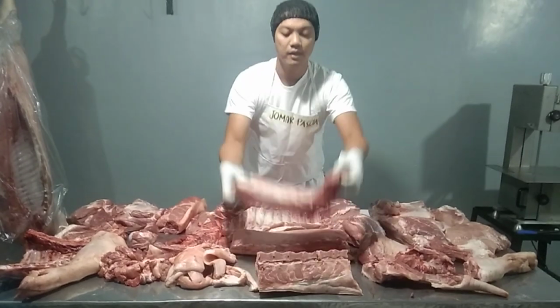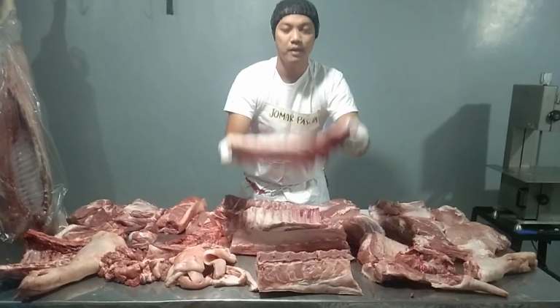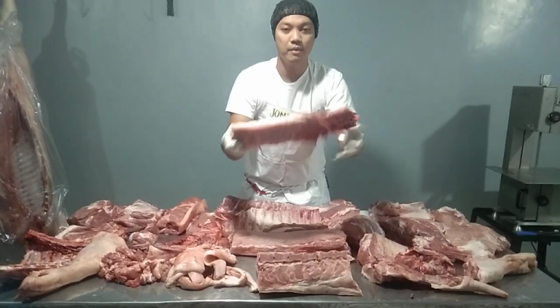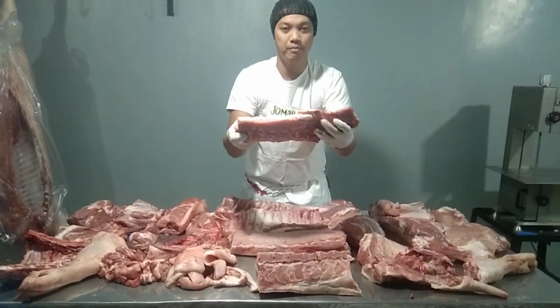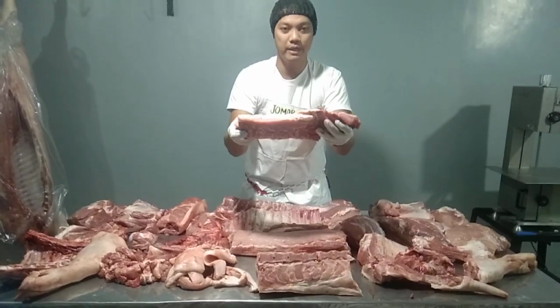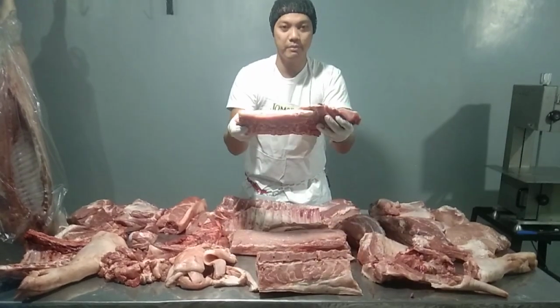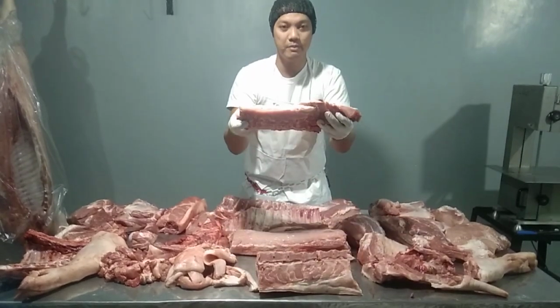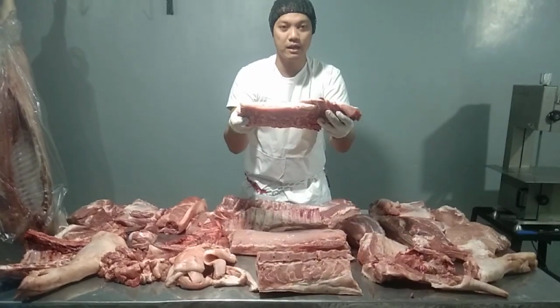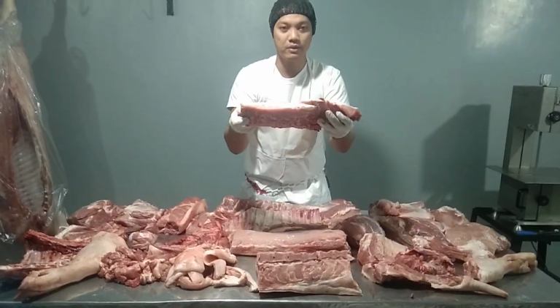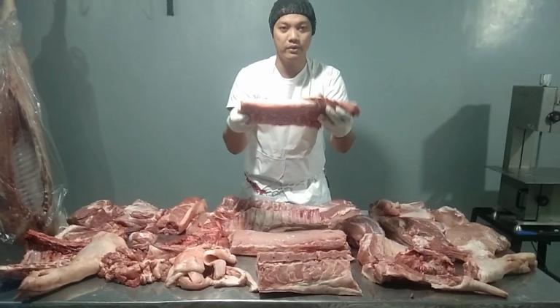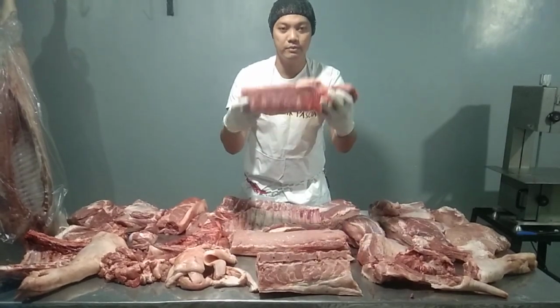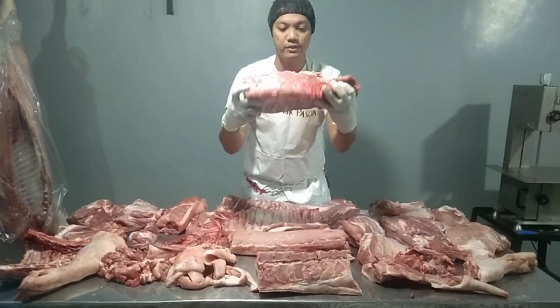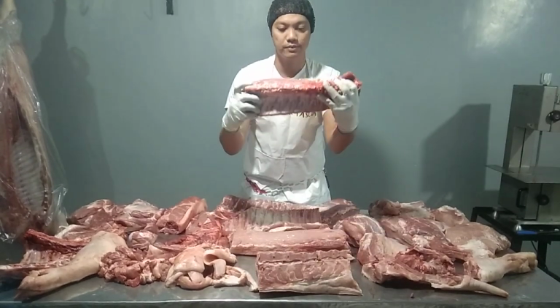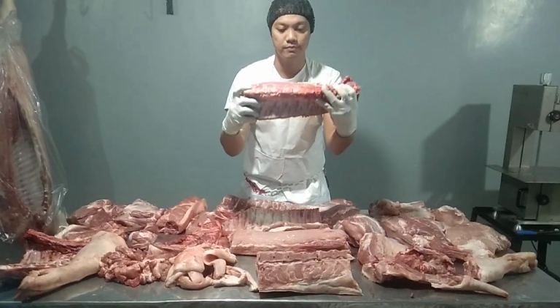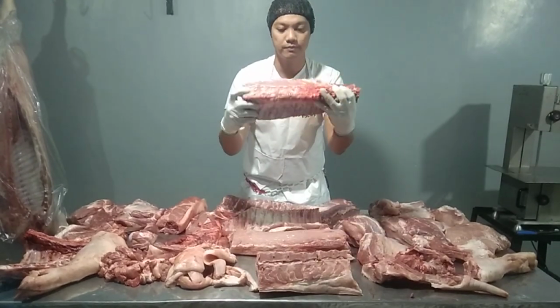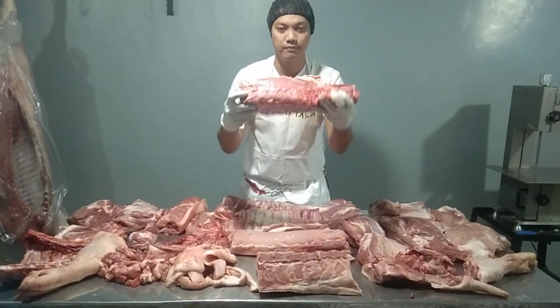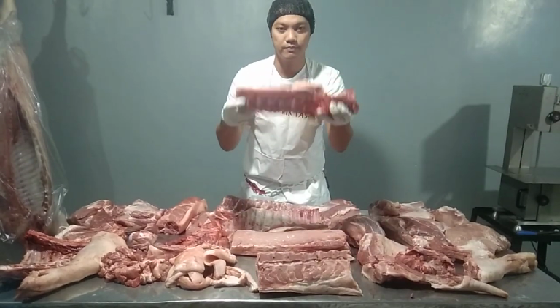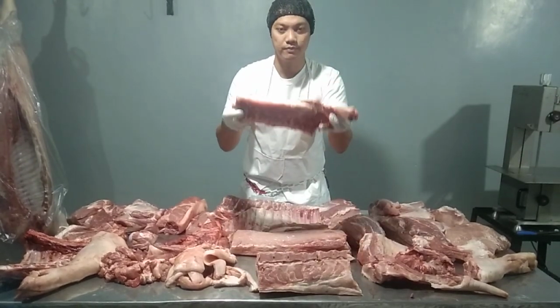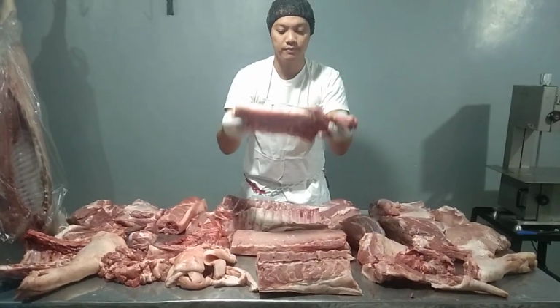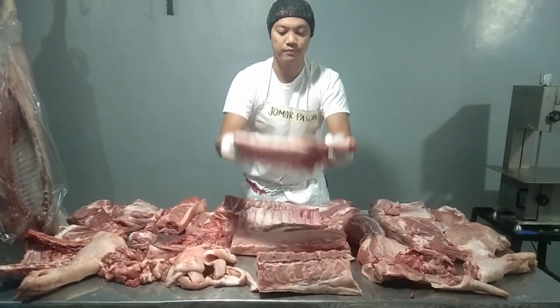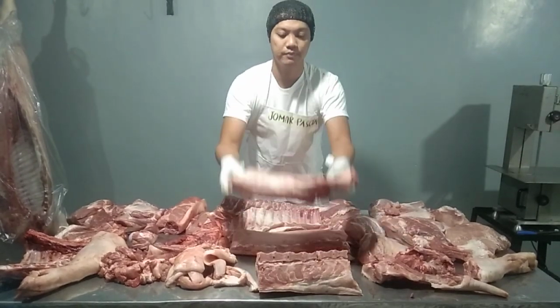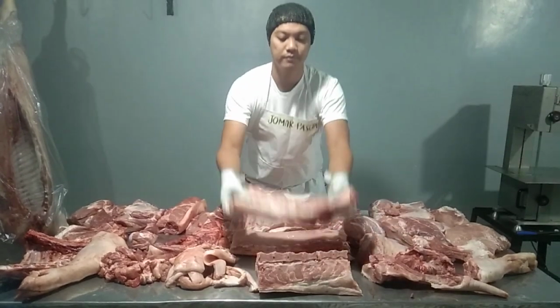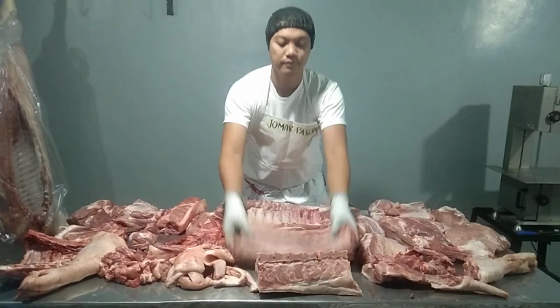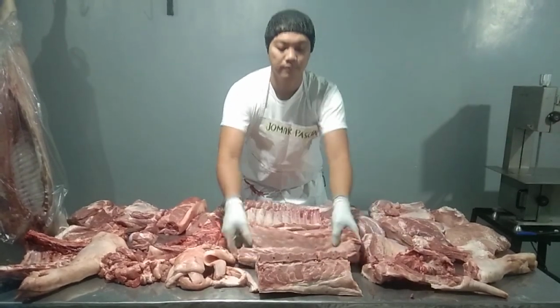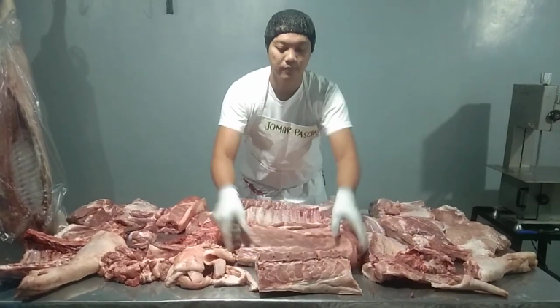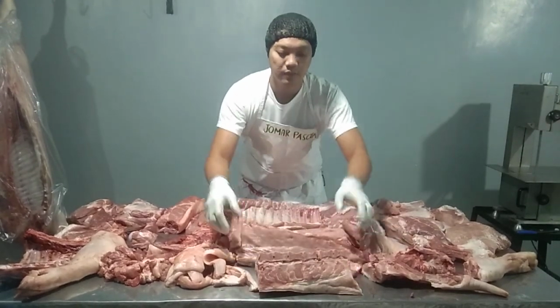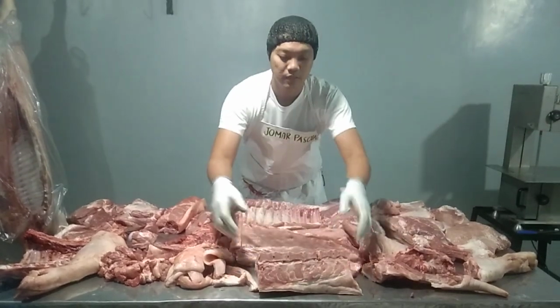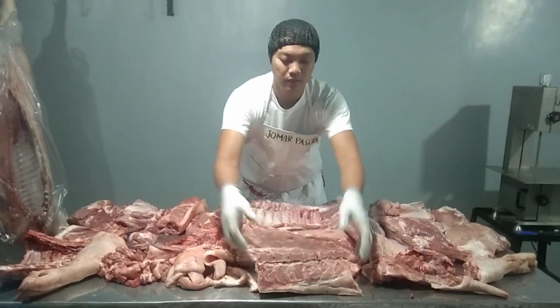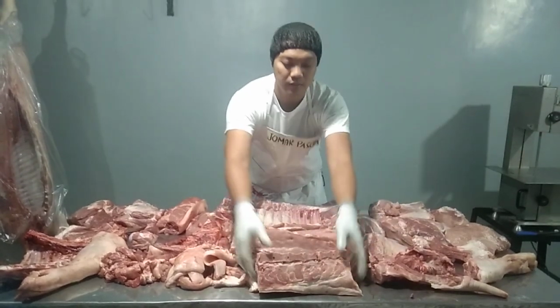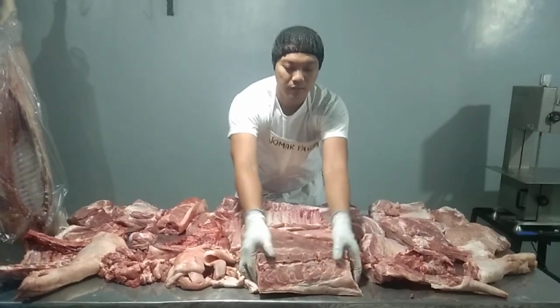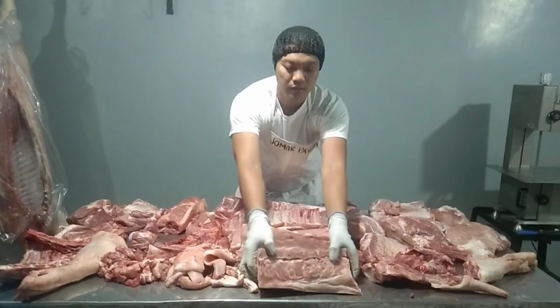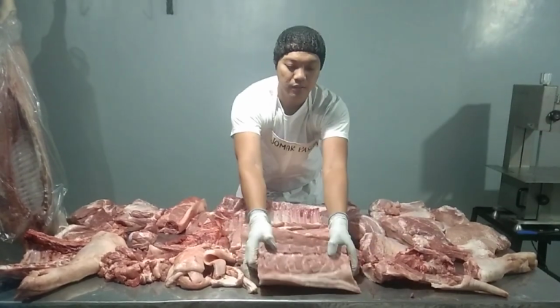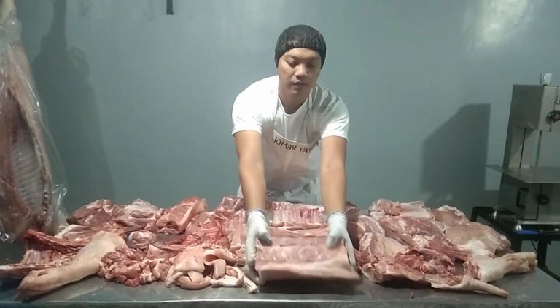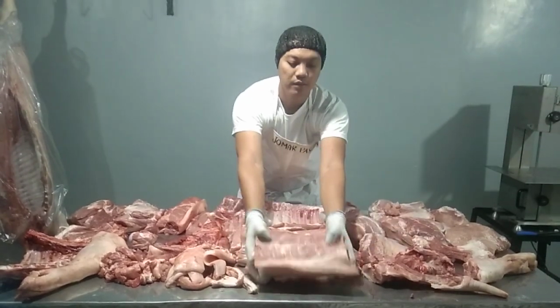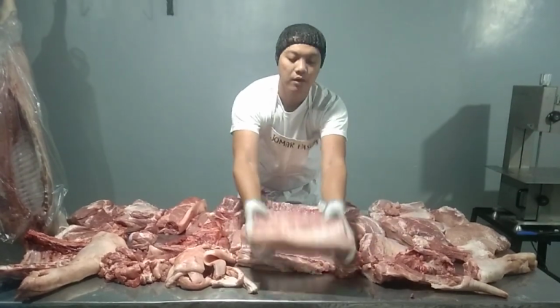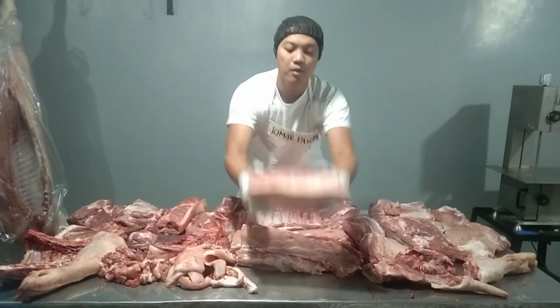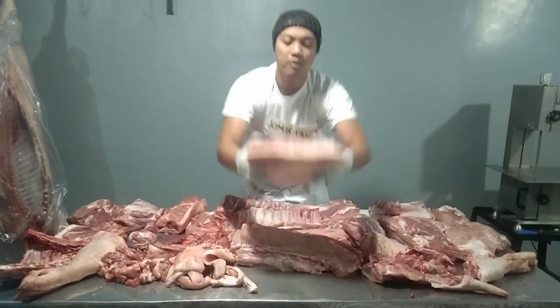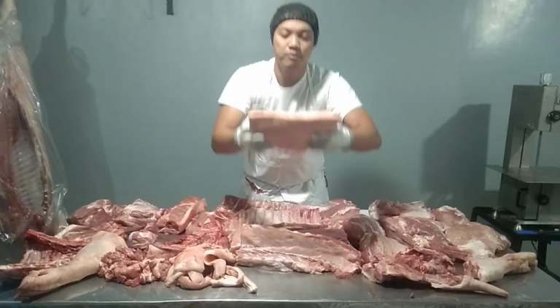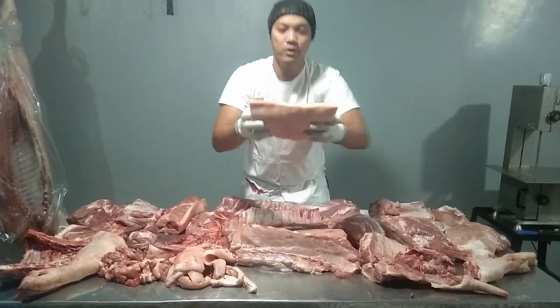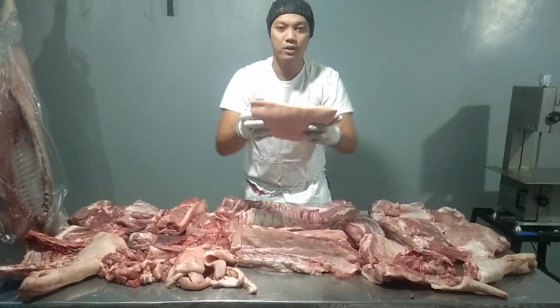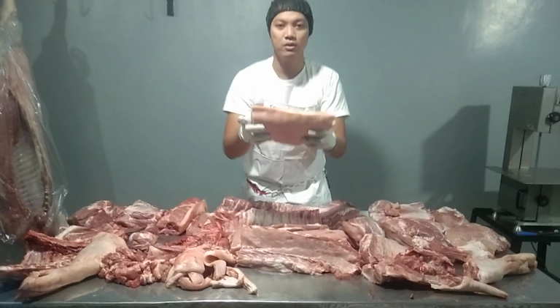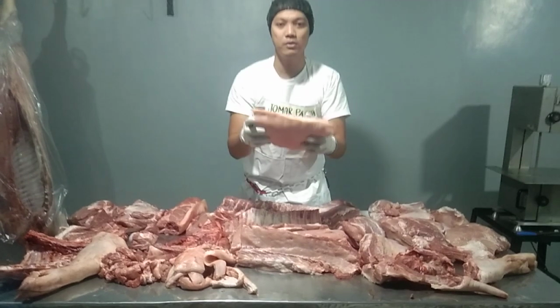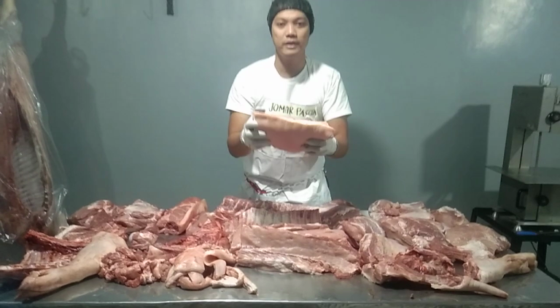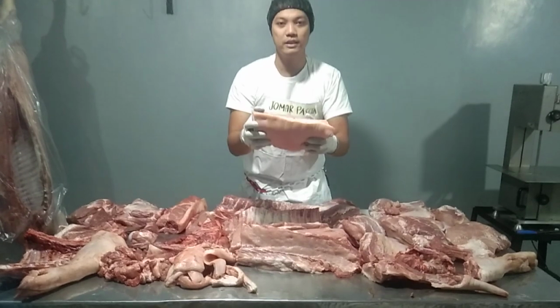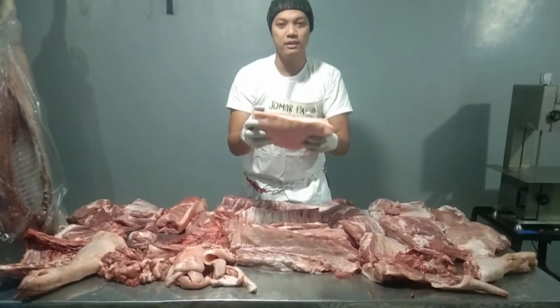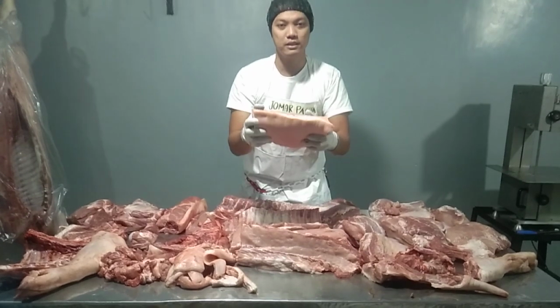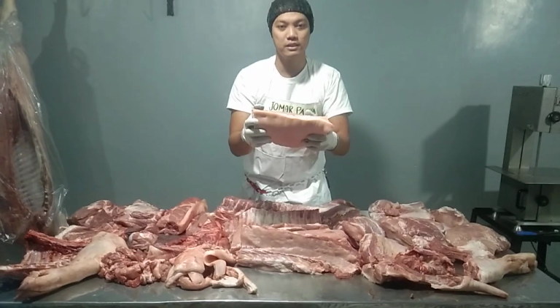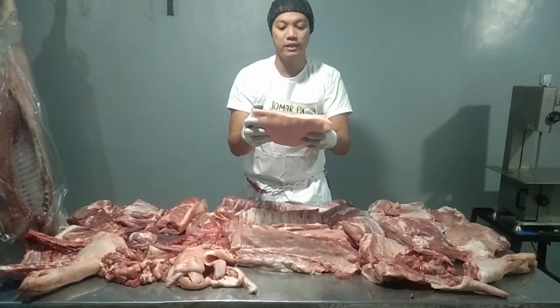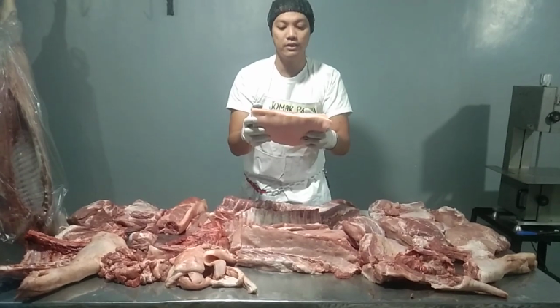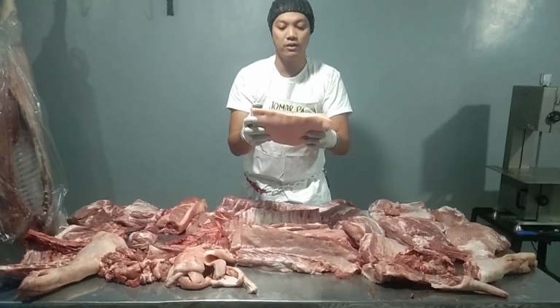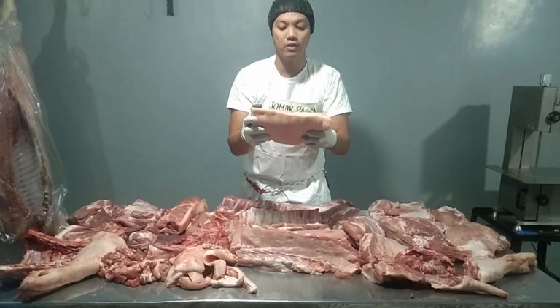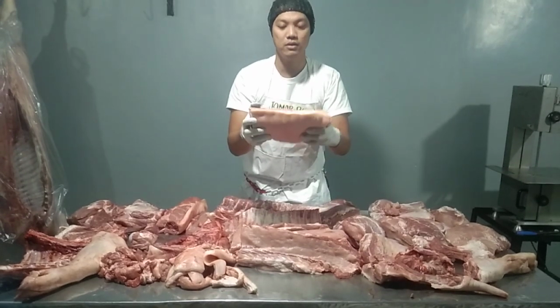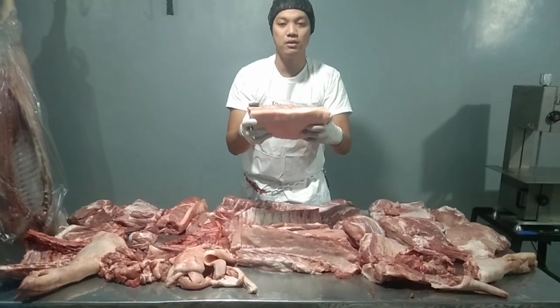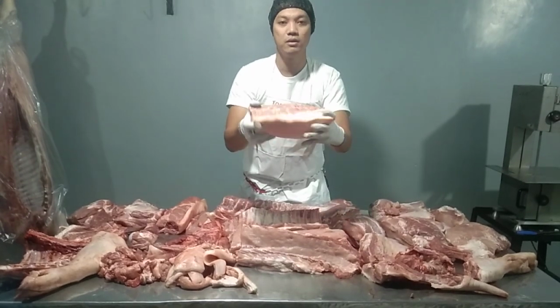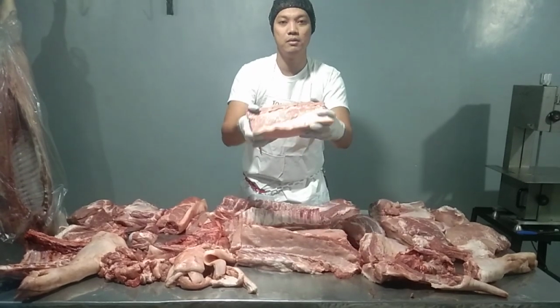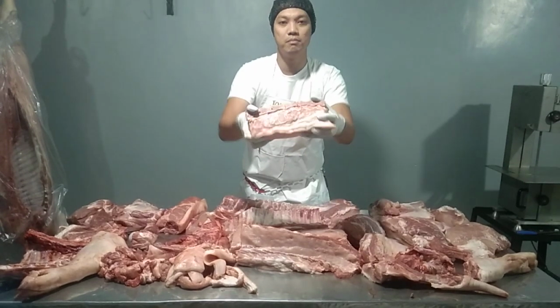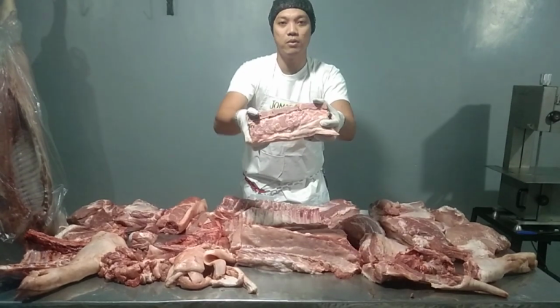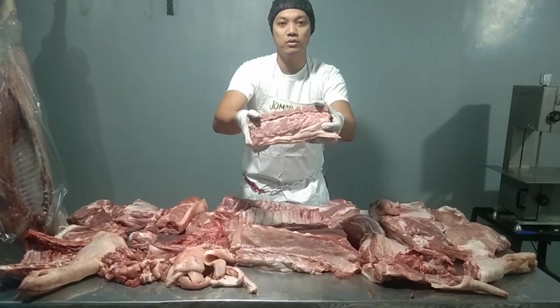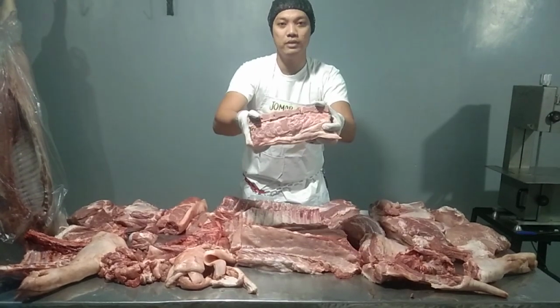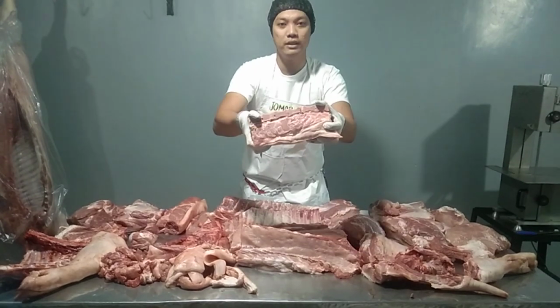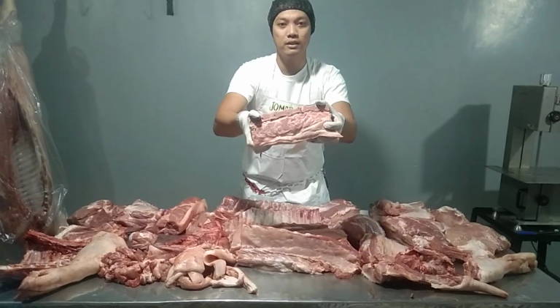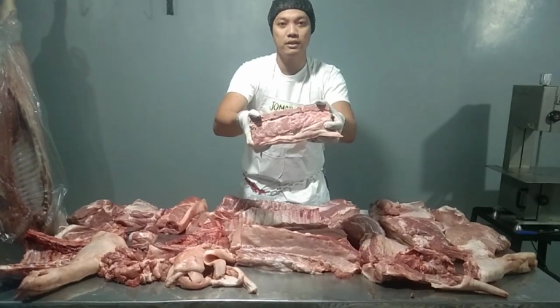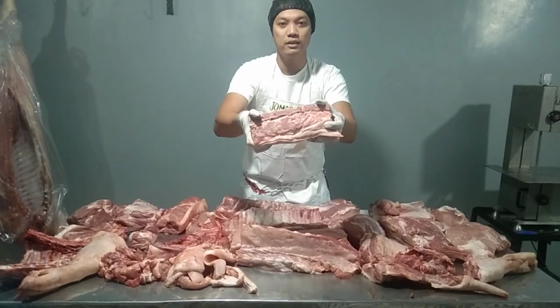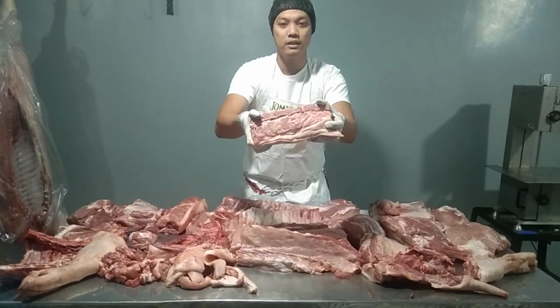Baby back ribs. Pork loin, skin on, boneless.